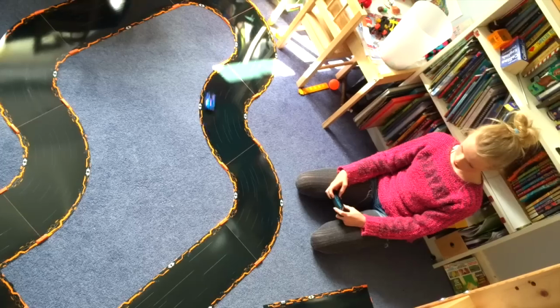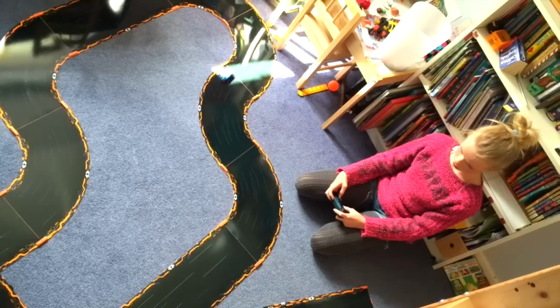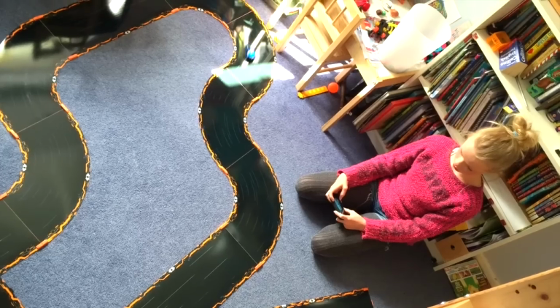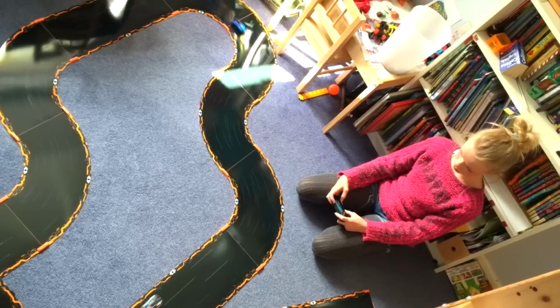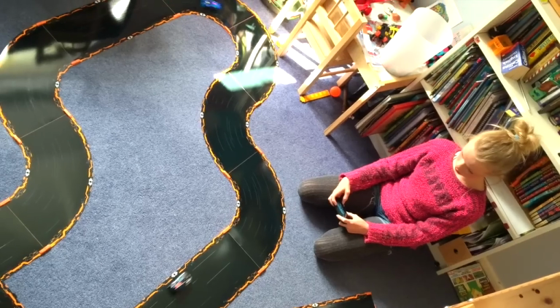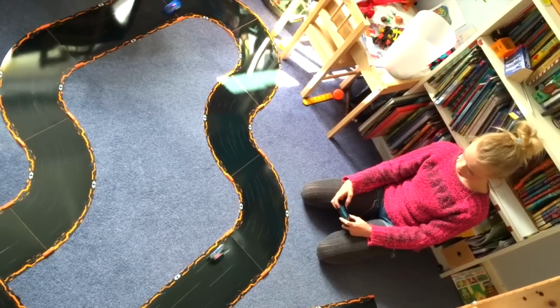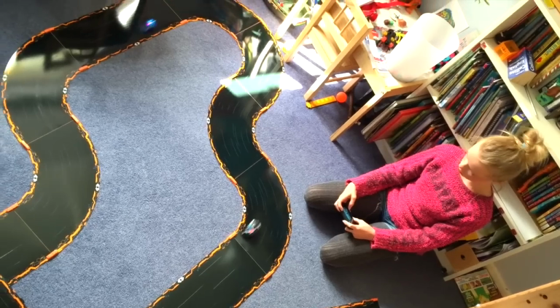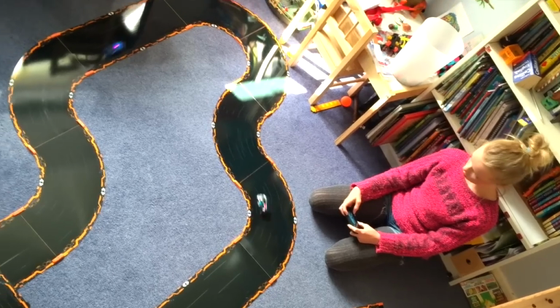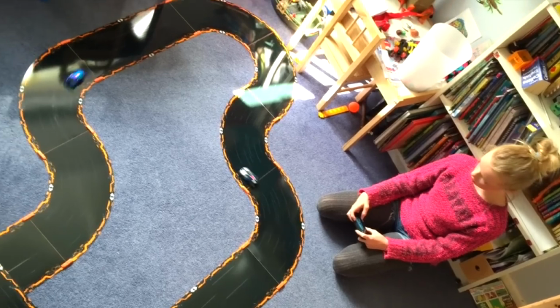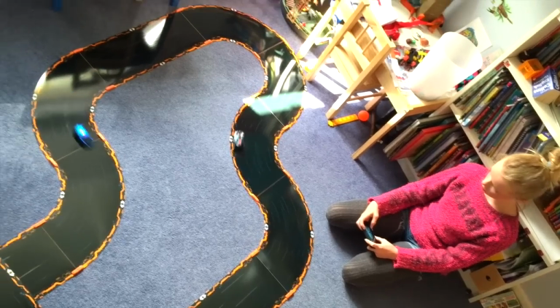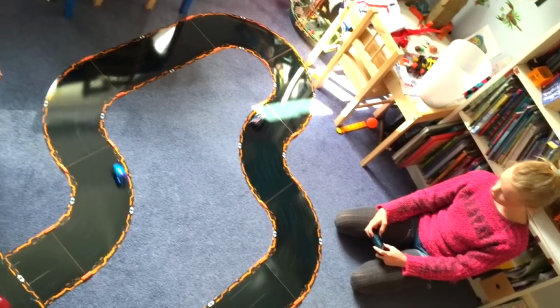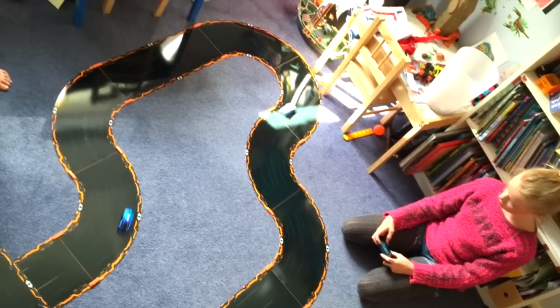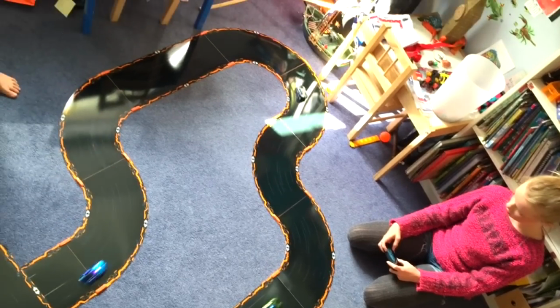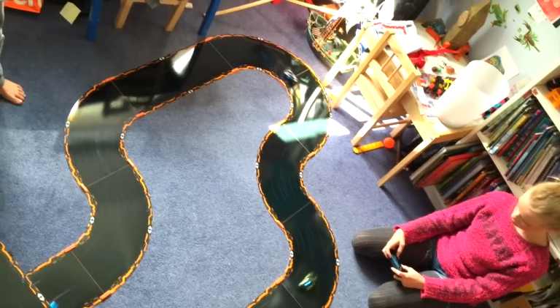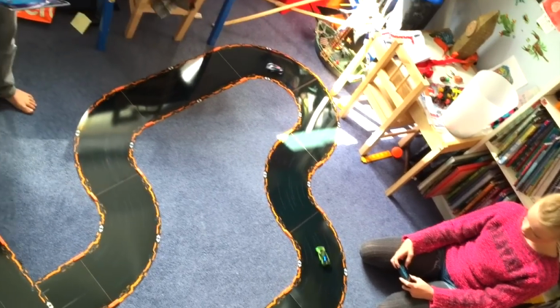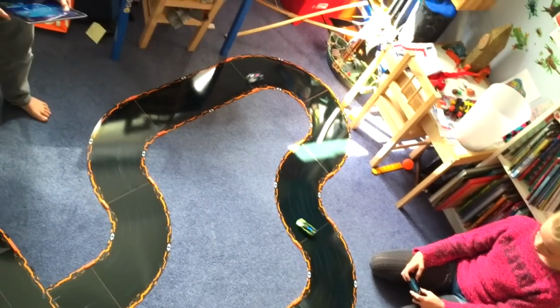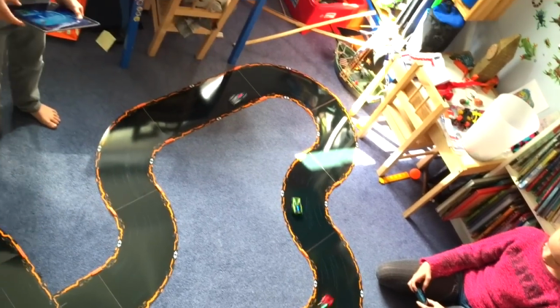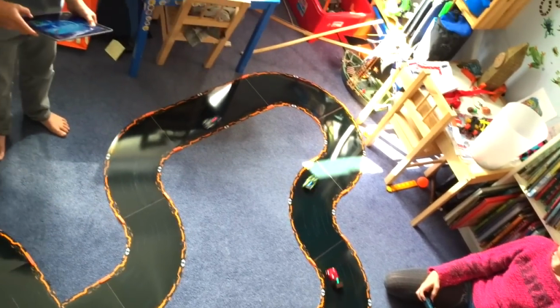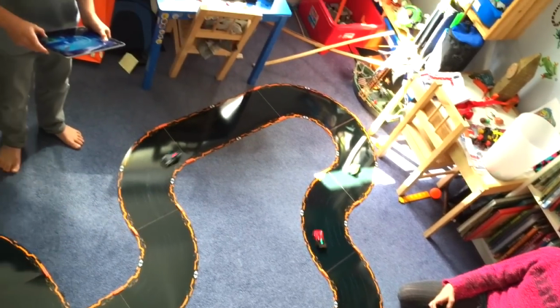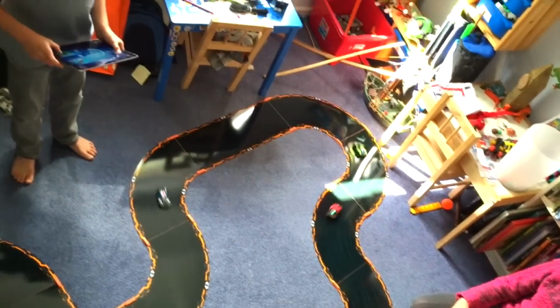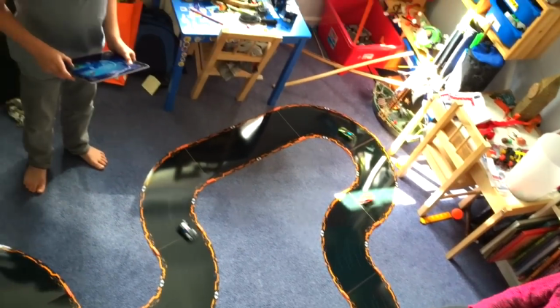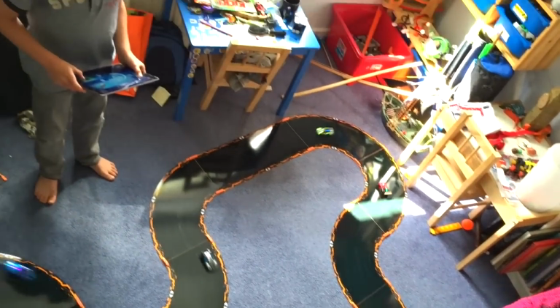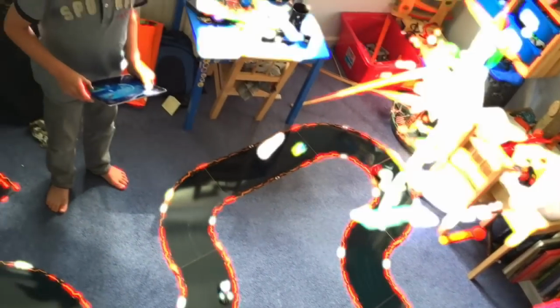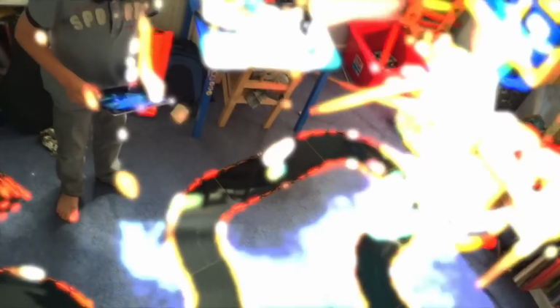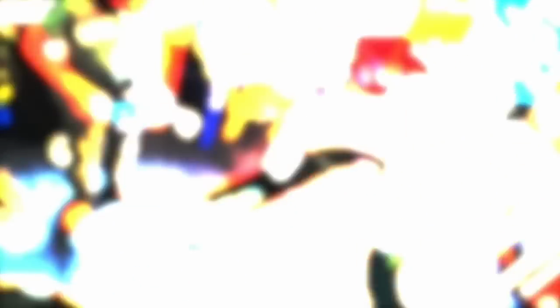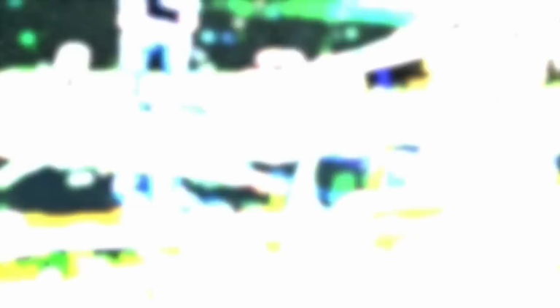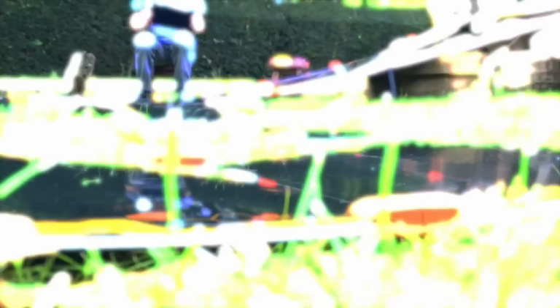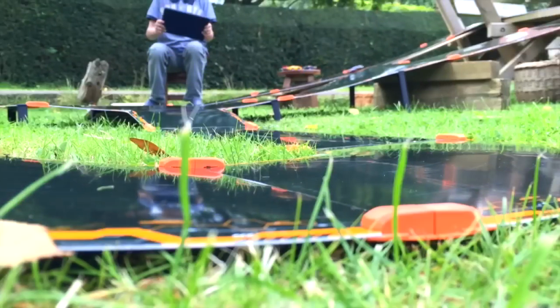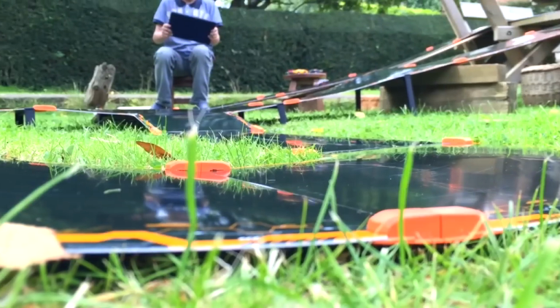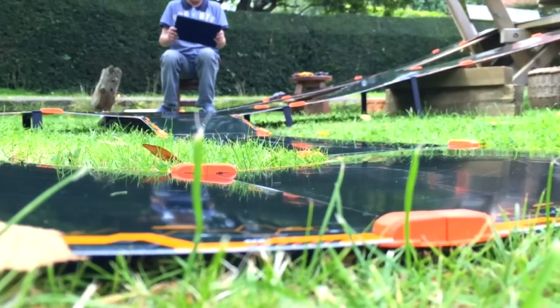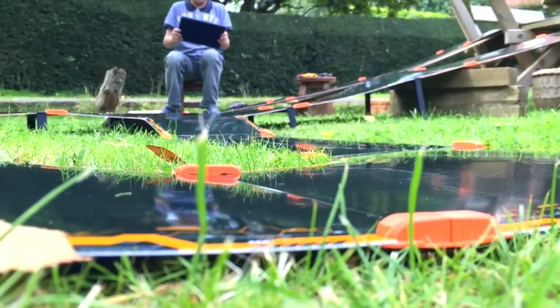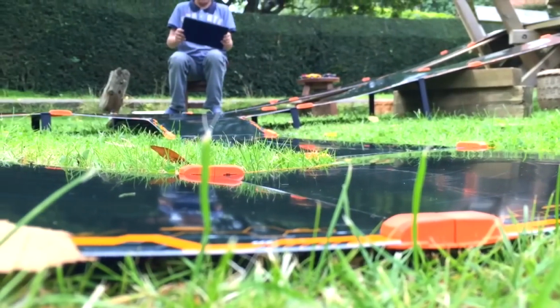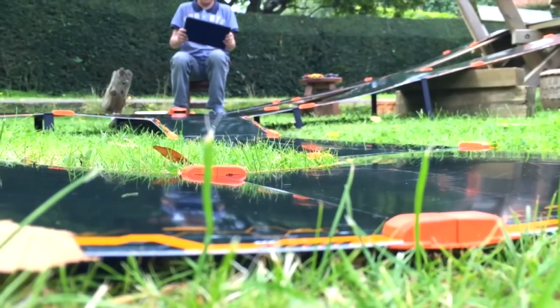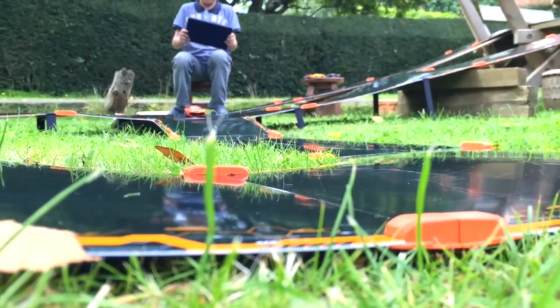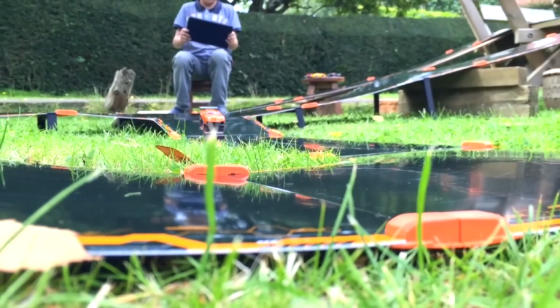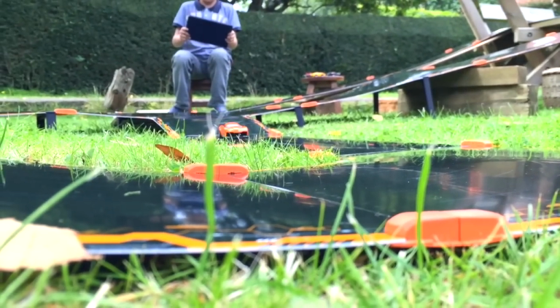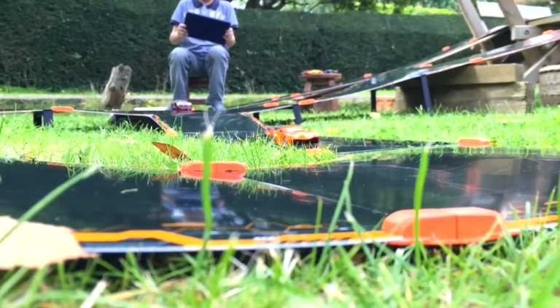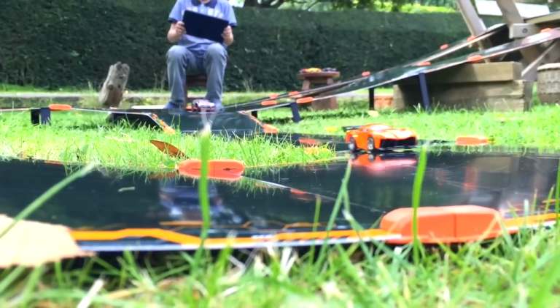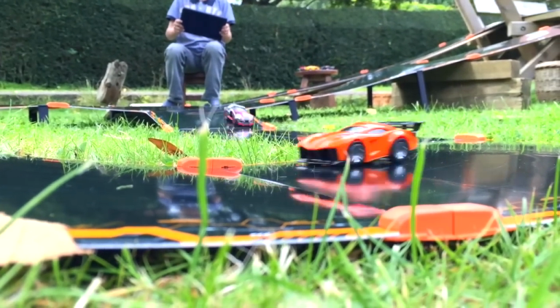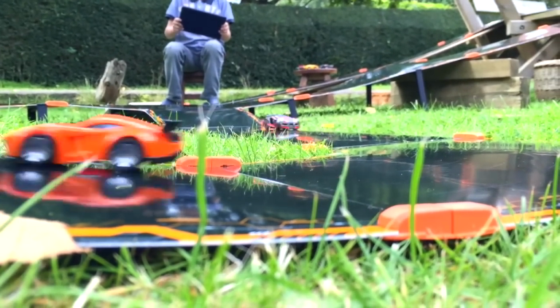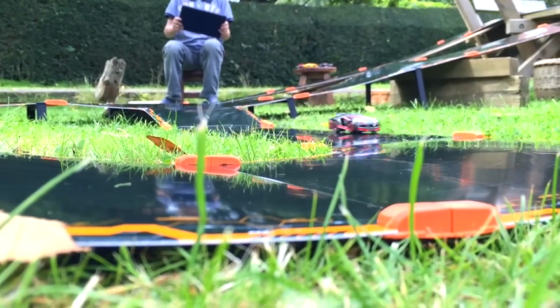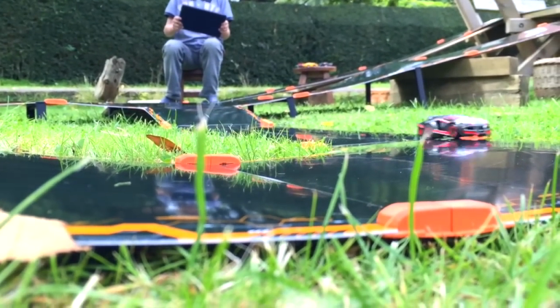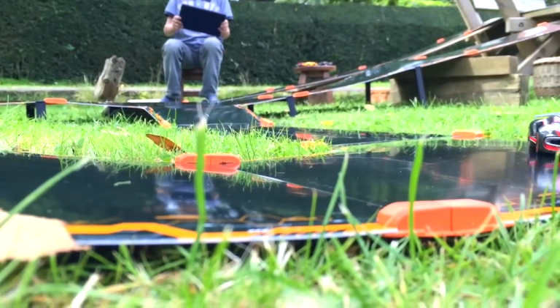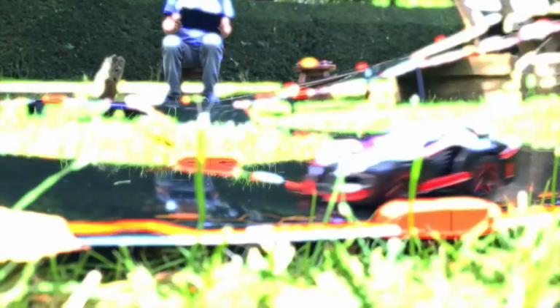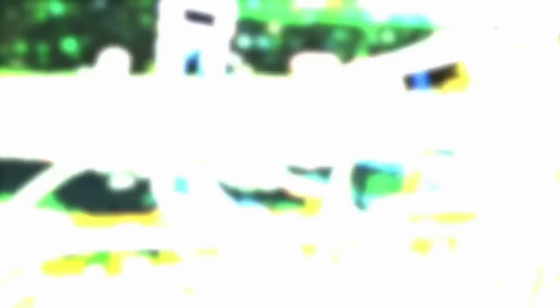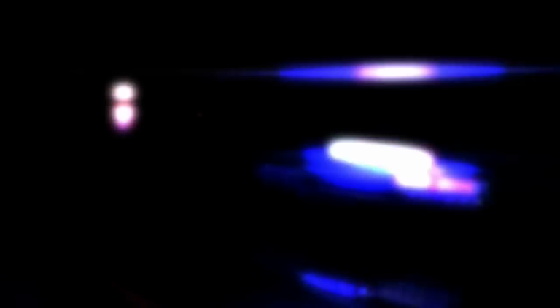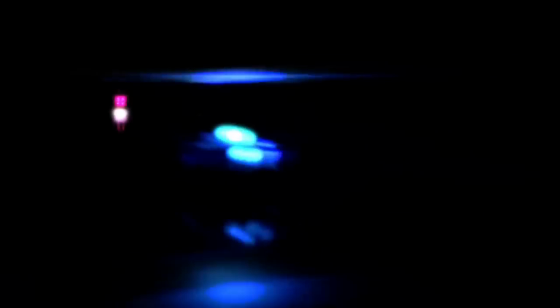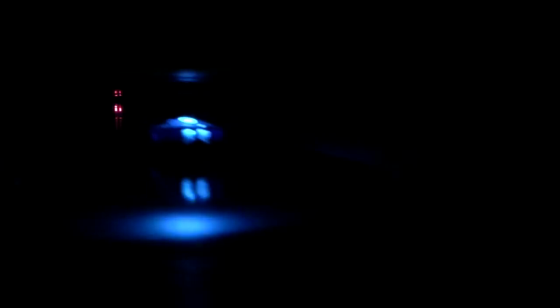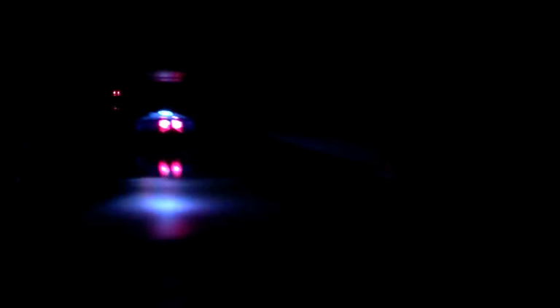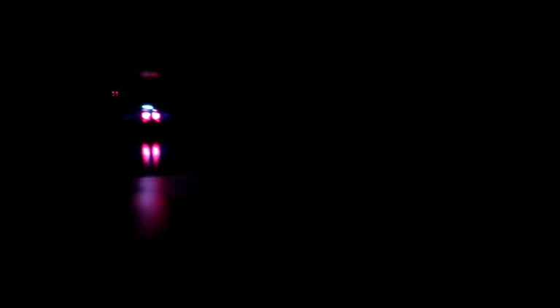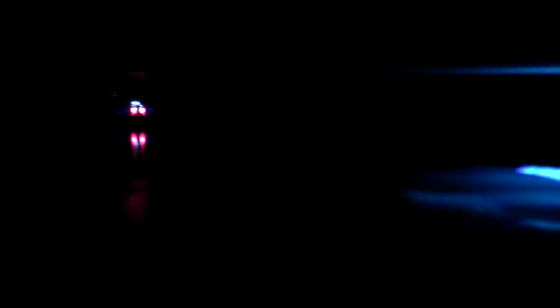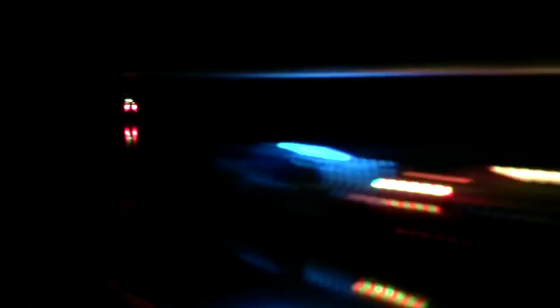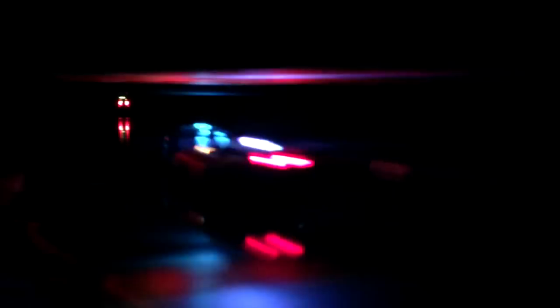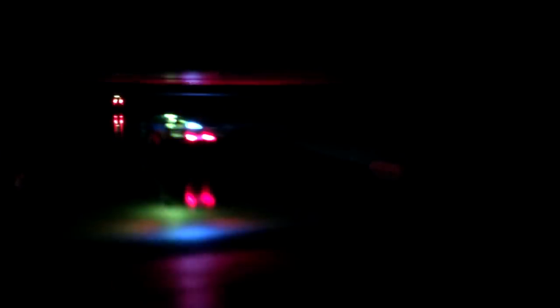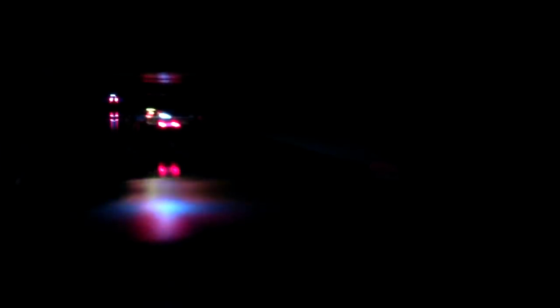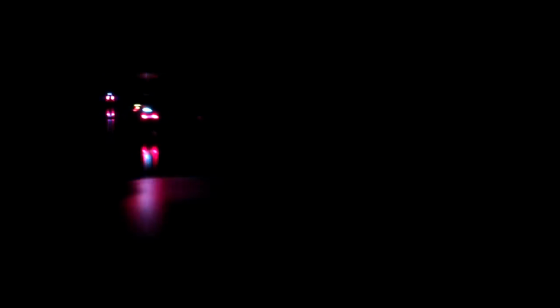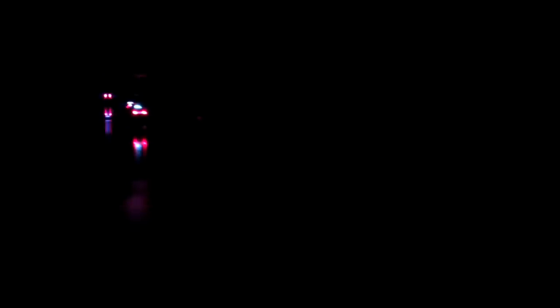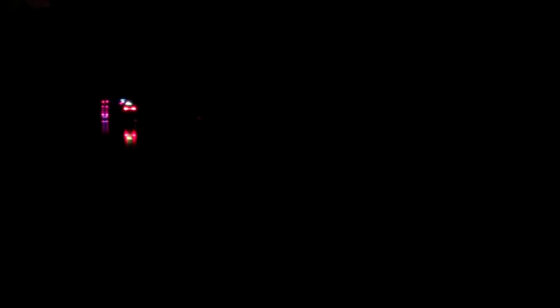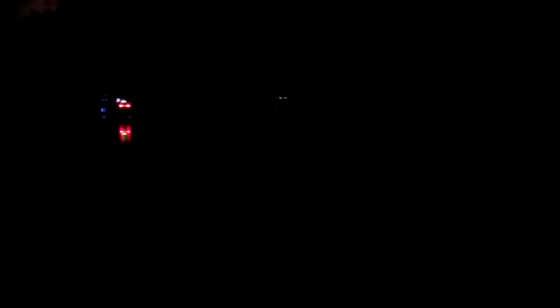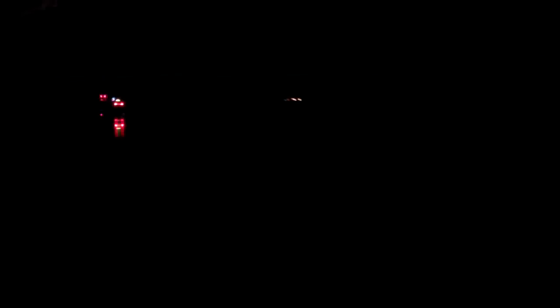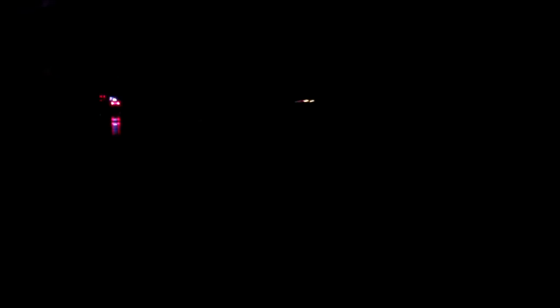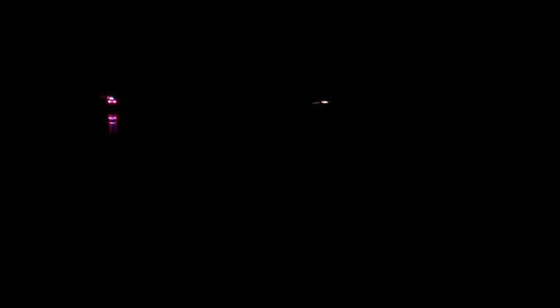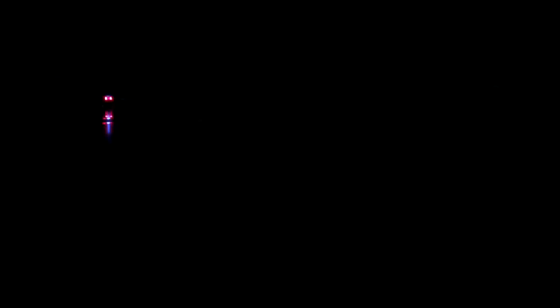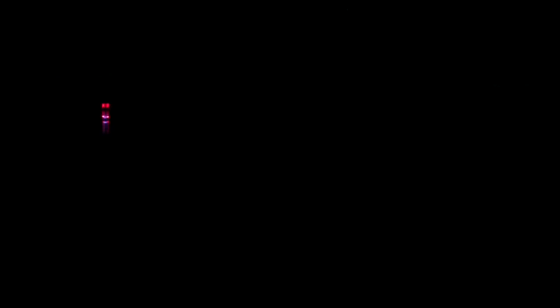Here's our second day with Anki Overdrive — all the tracks inside, outside, day and night. We had a lot of fun.